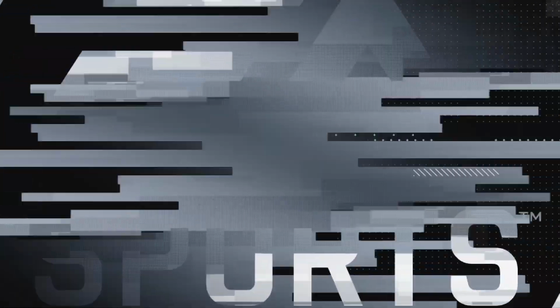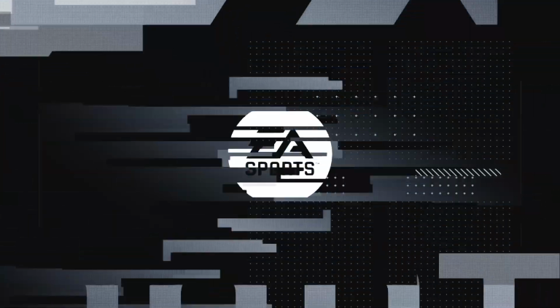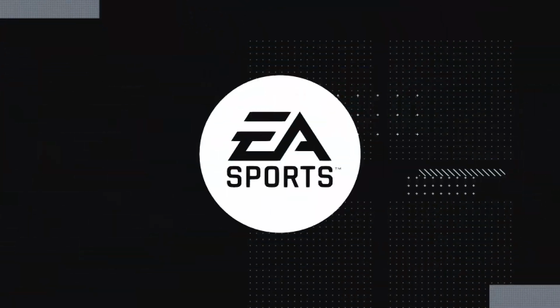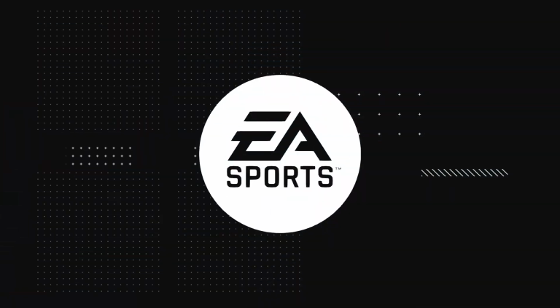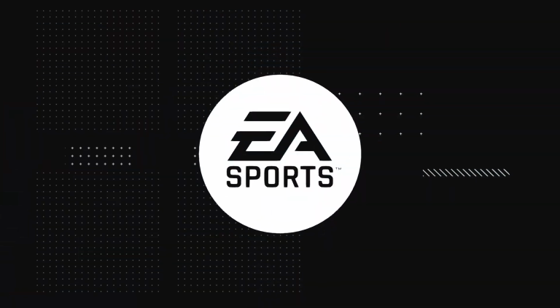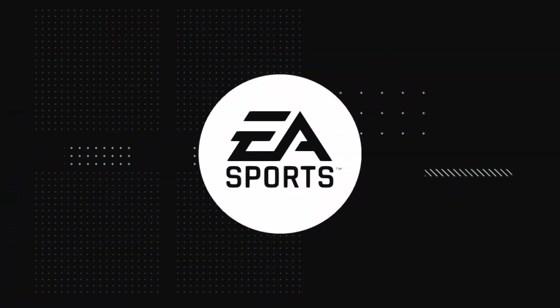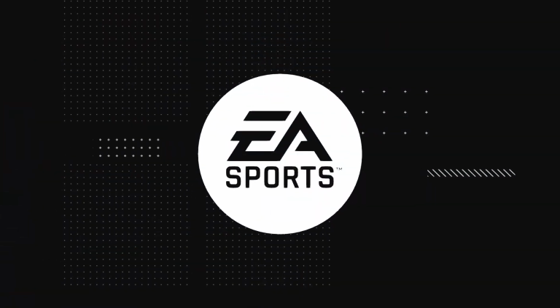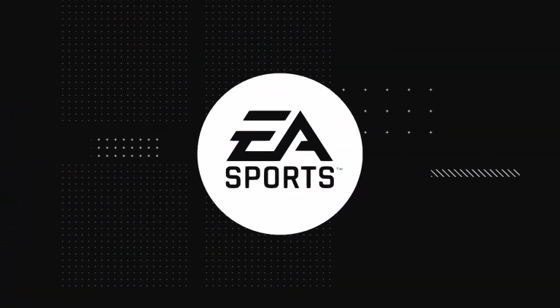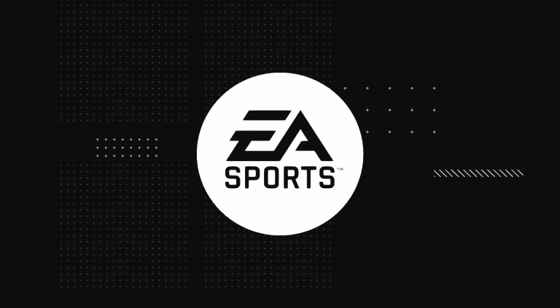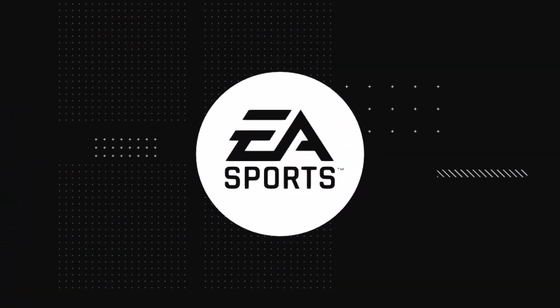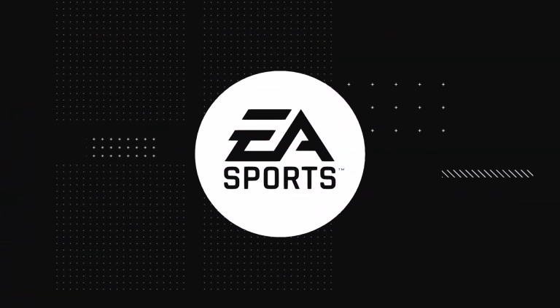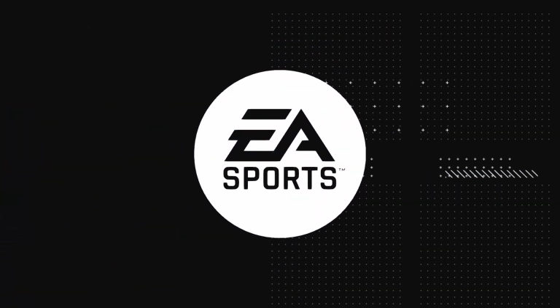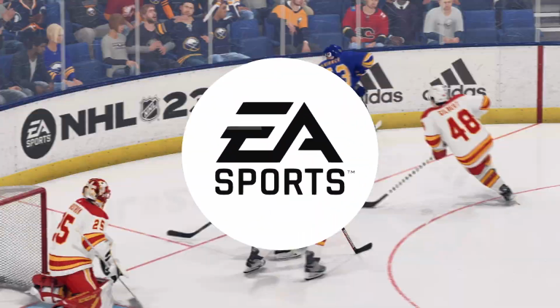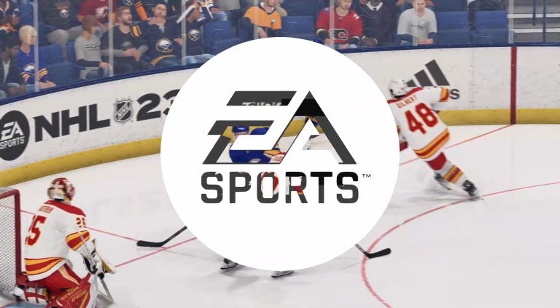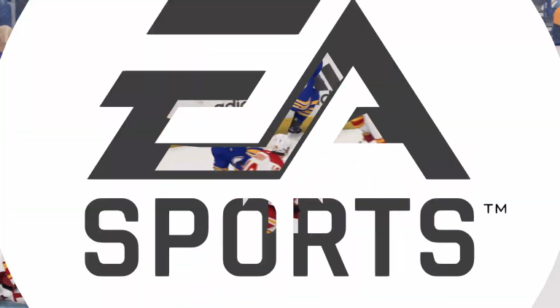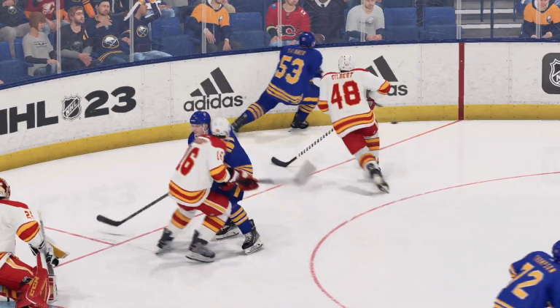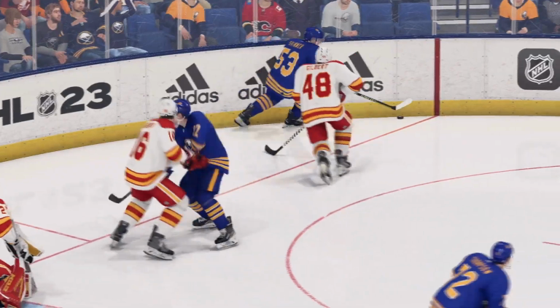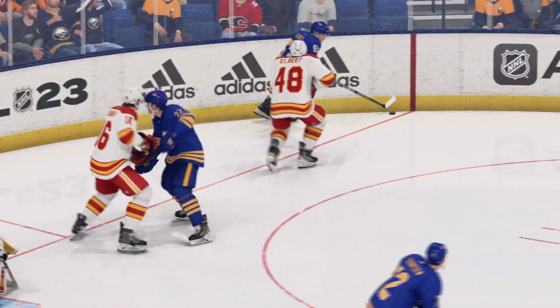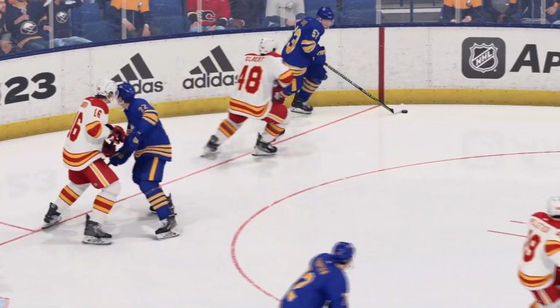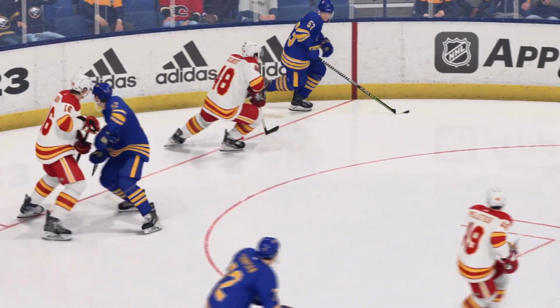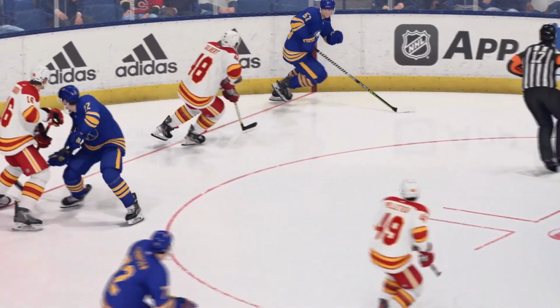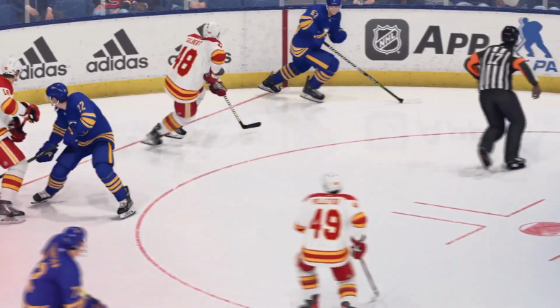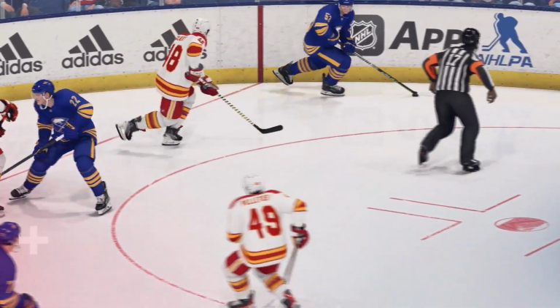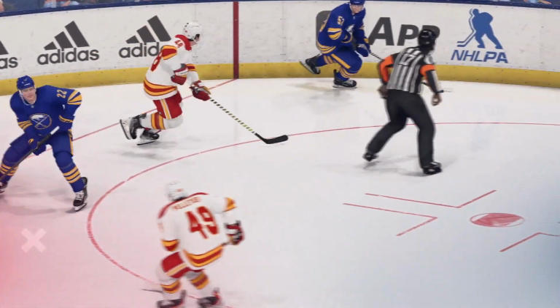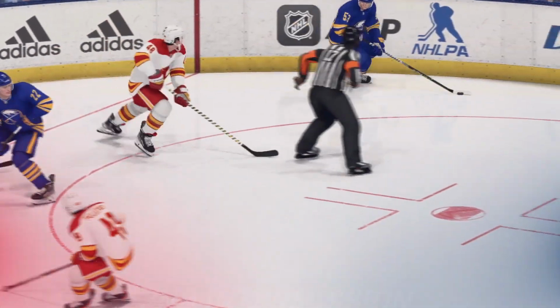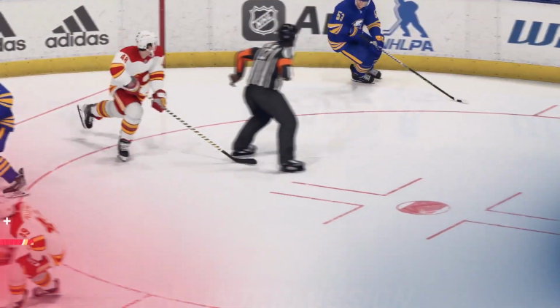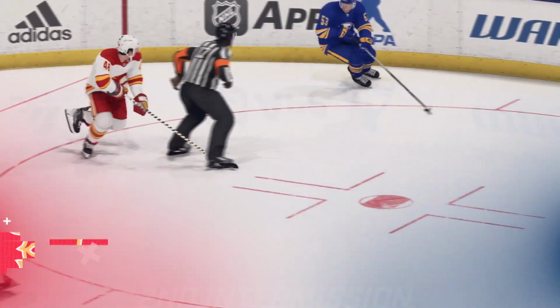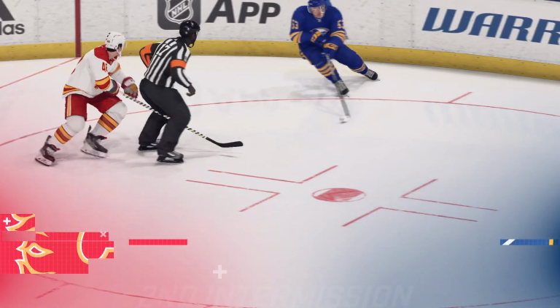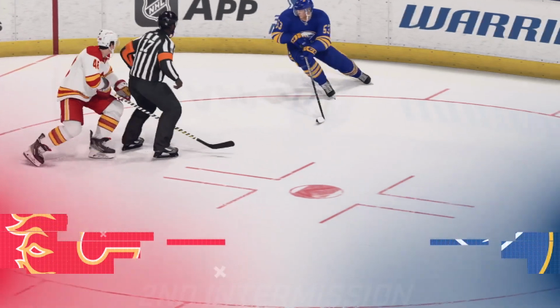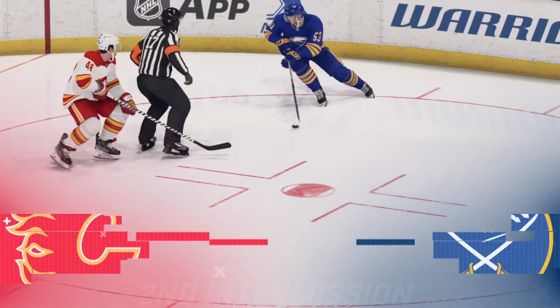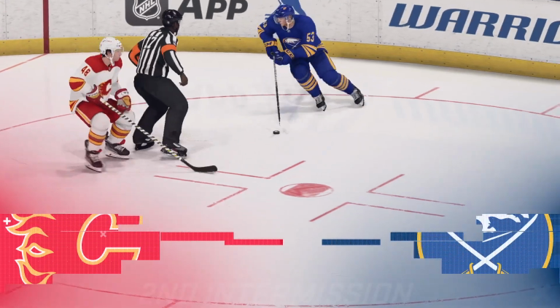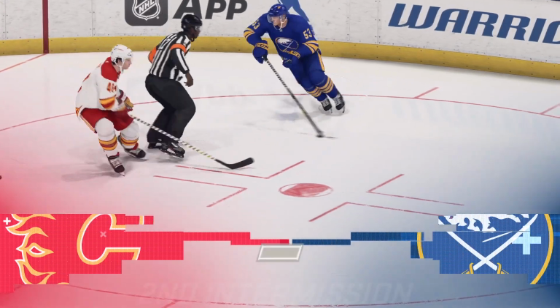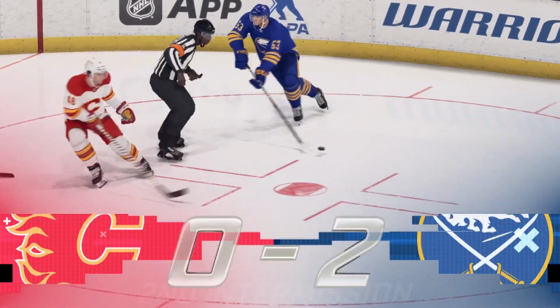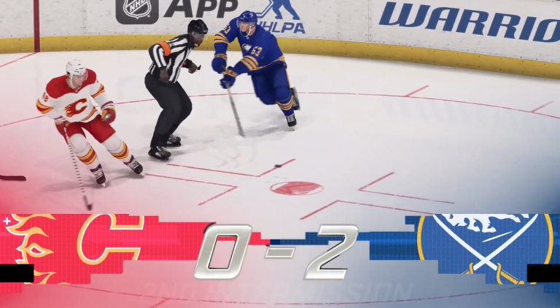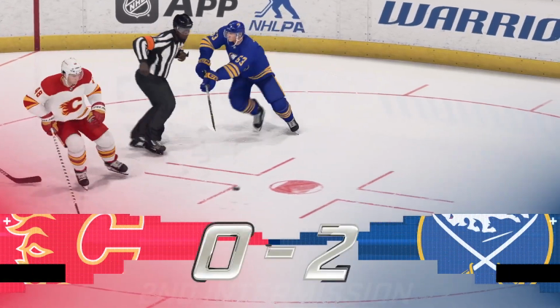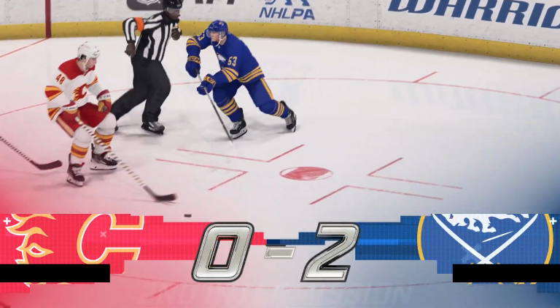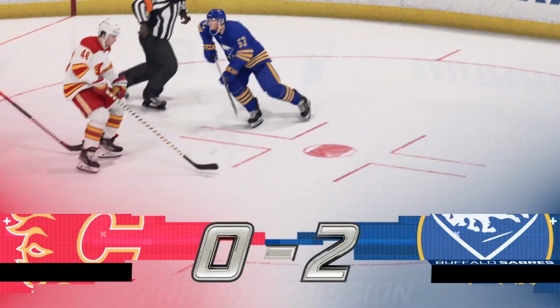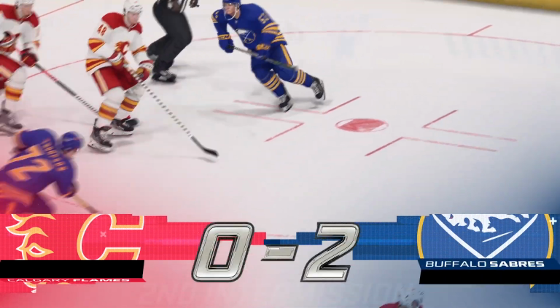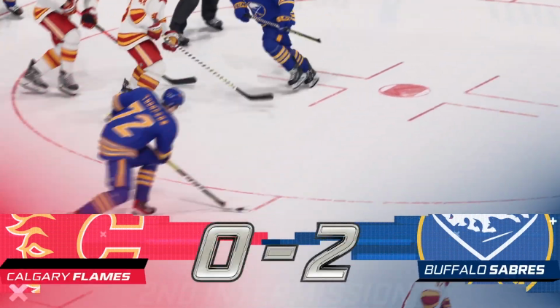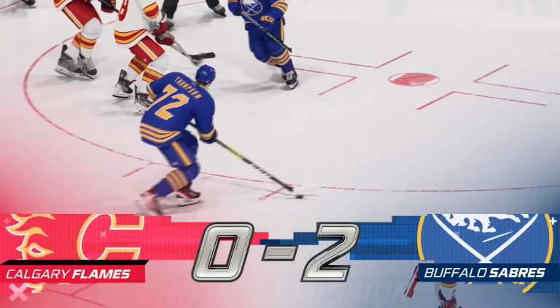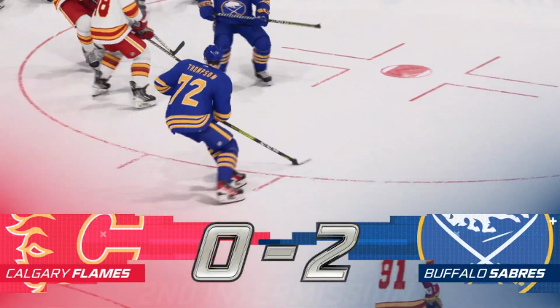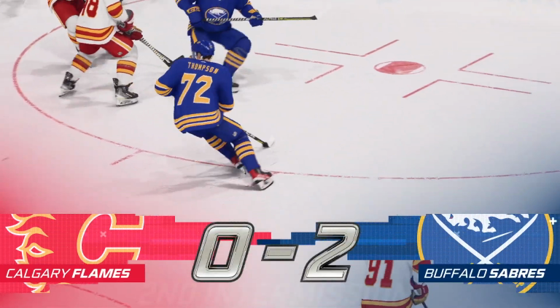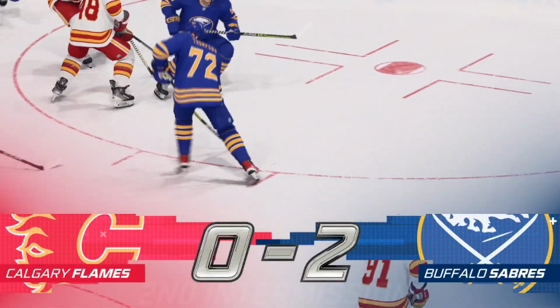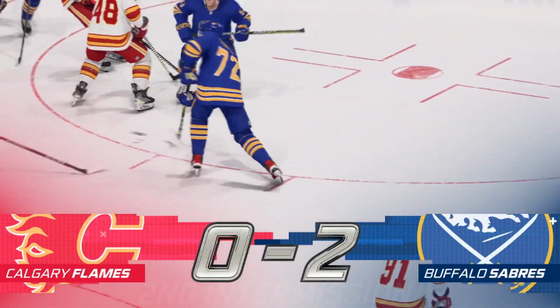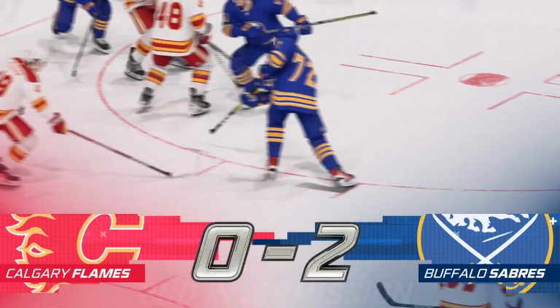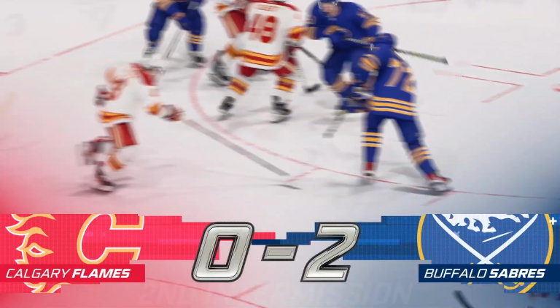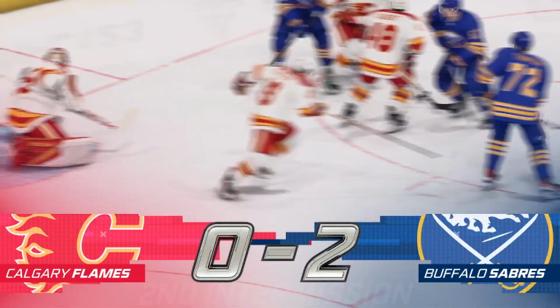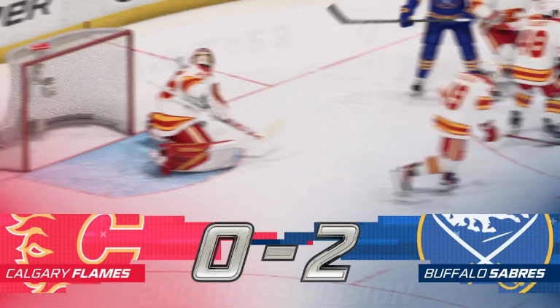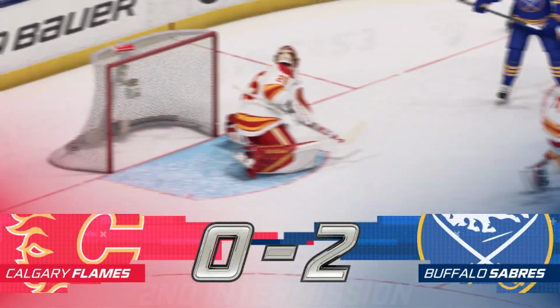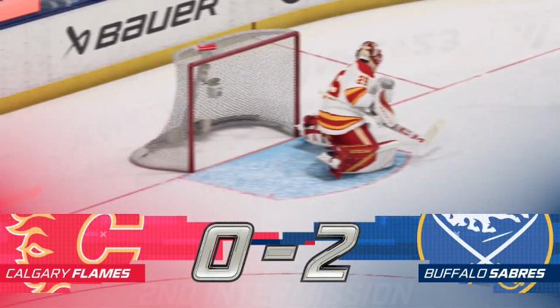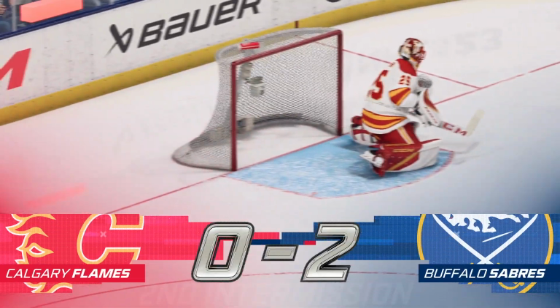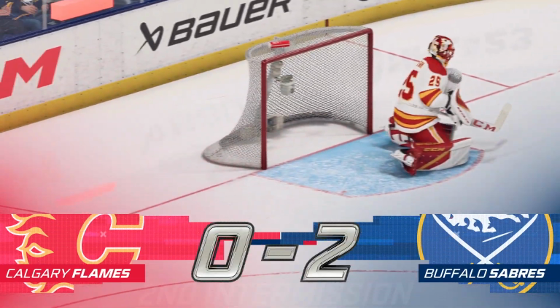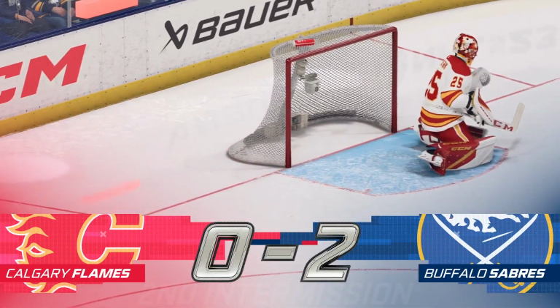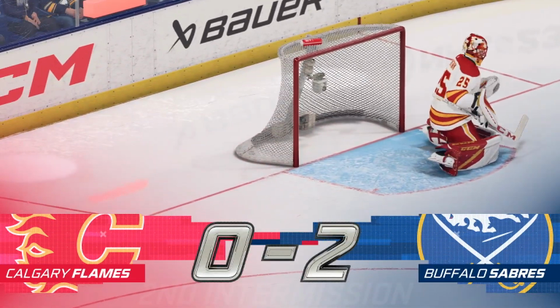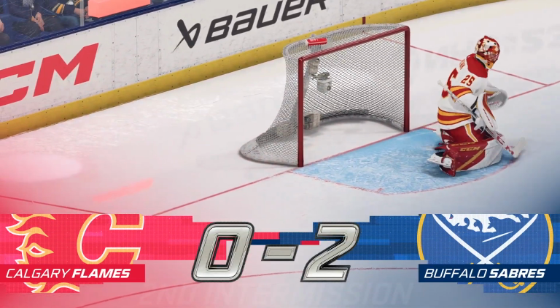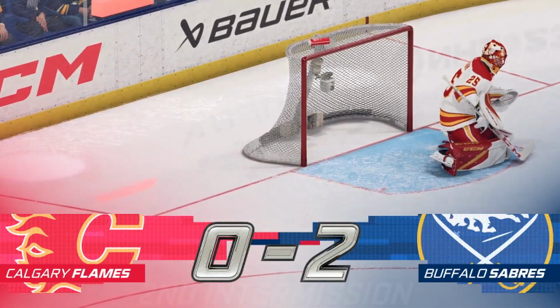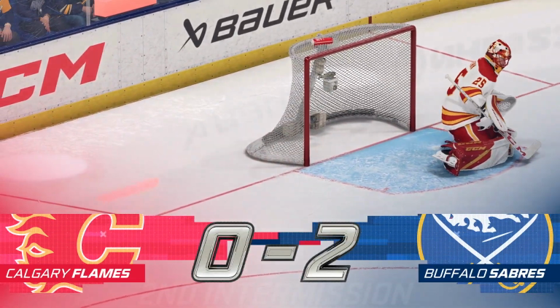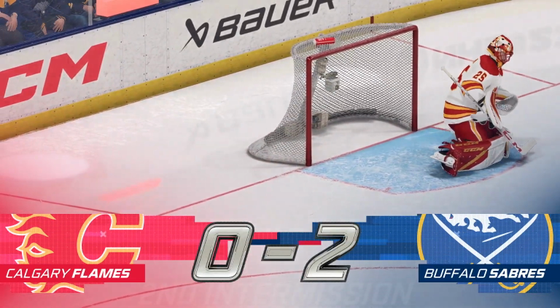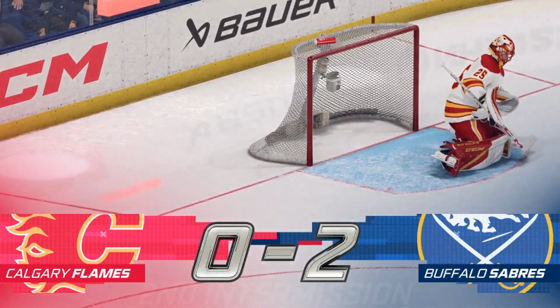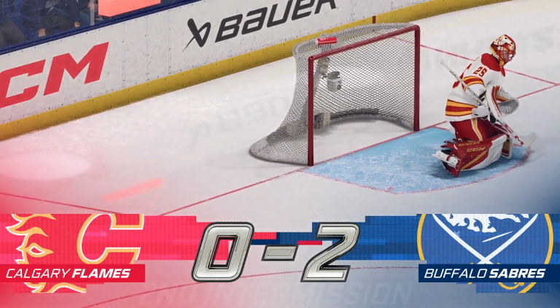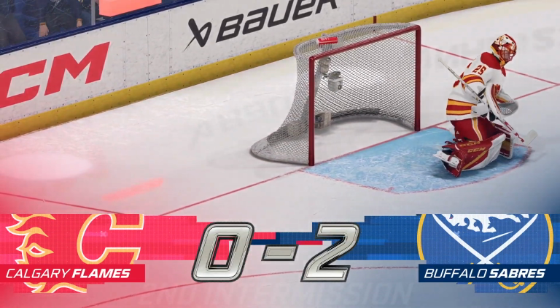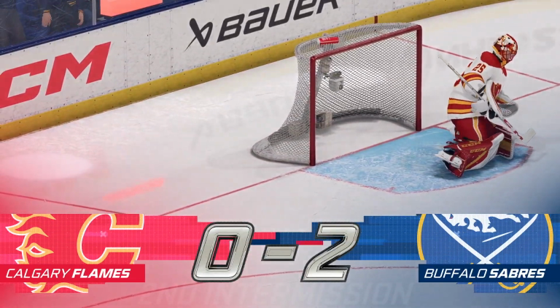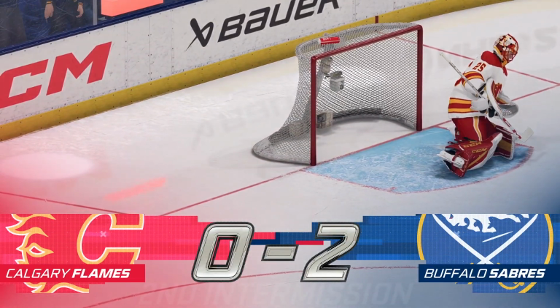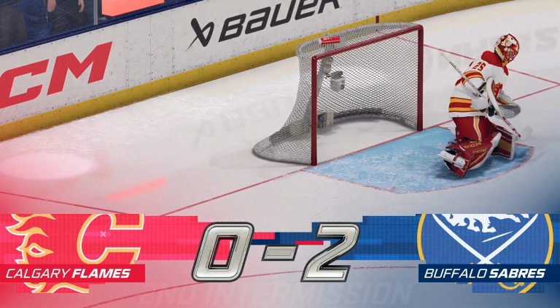There's the horn. Two periods down, a third period to go. Stick around and join us for the drama next.